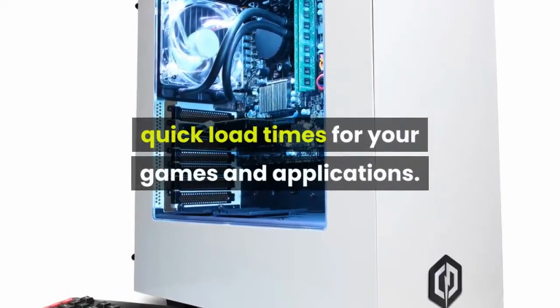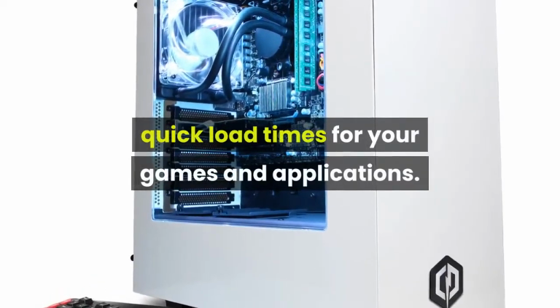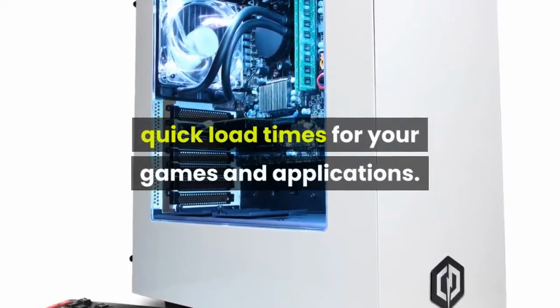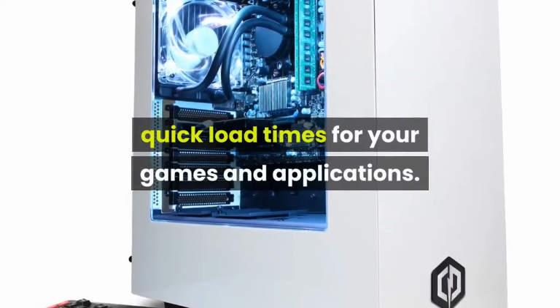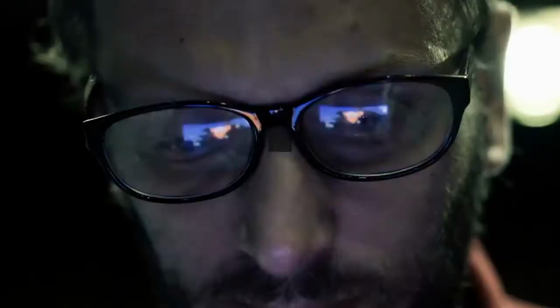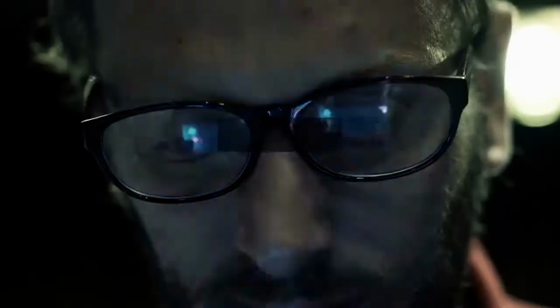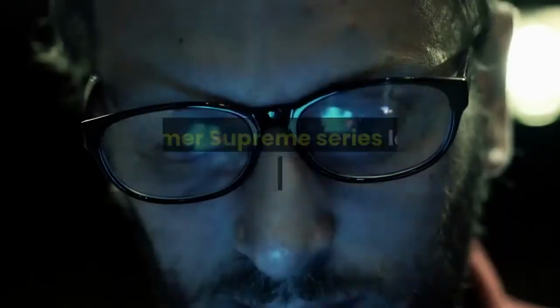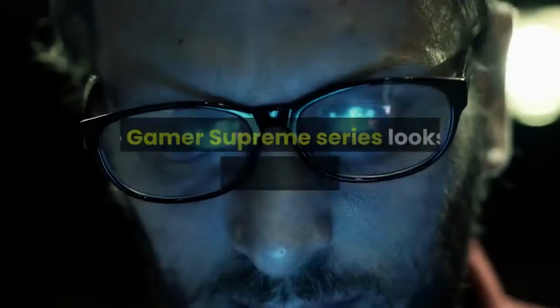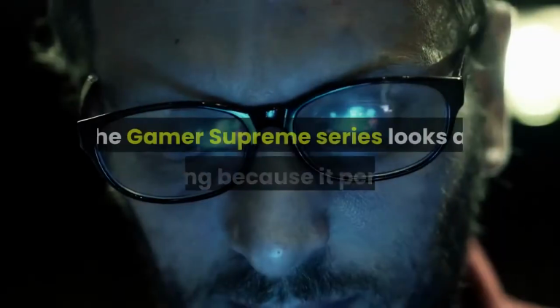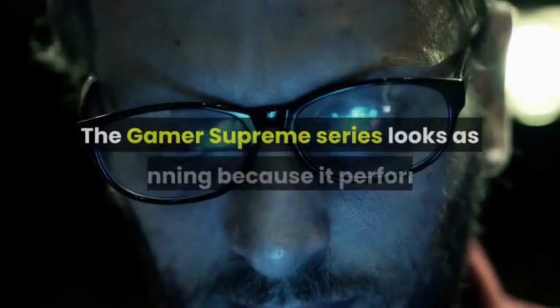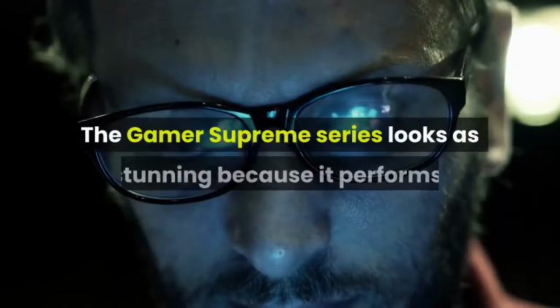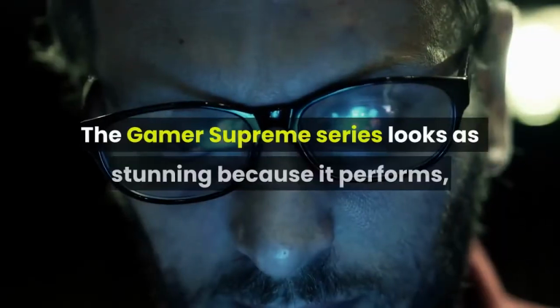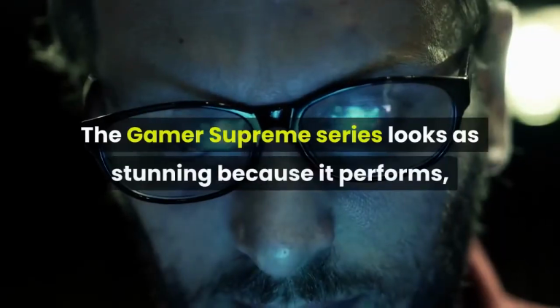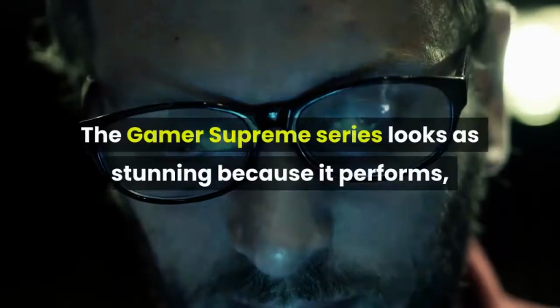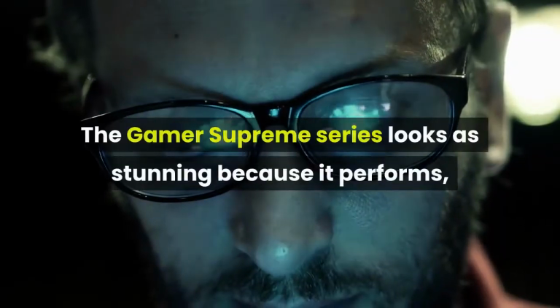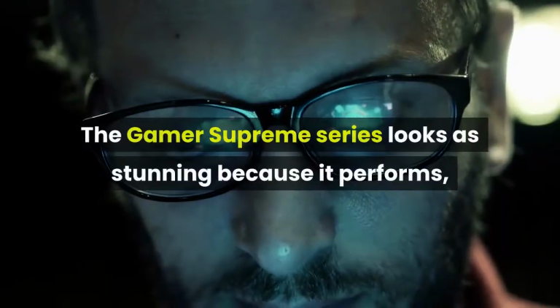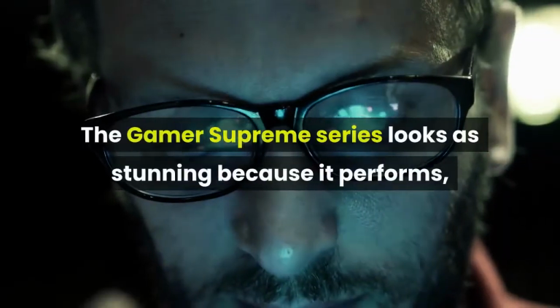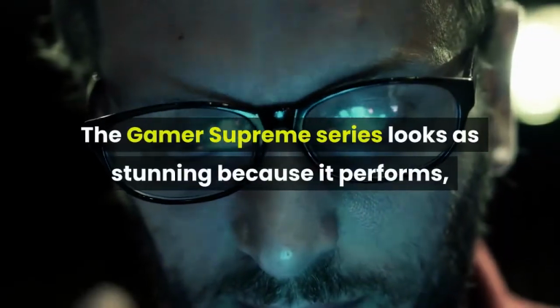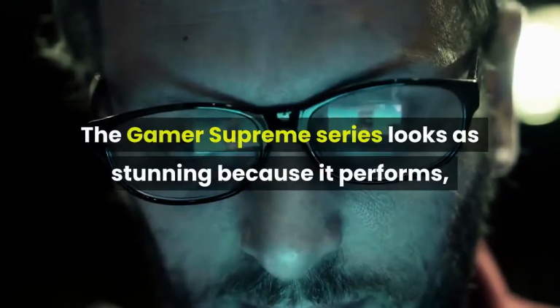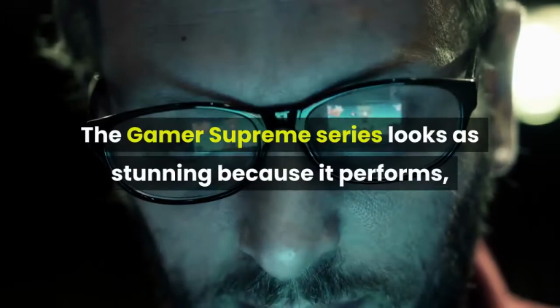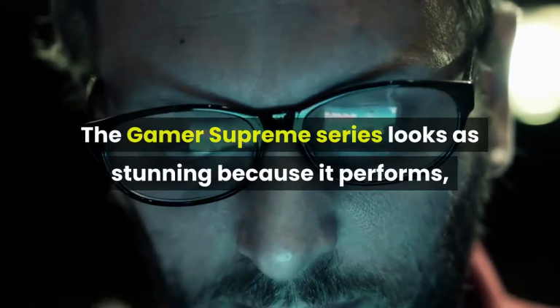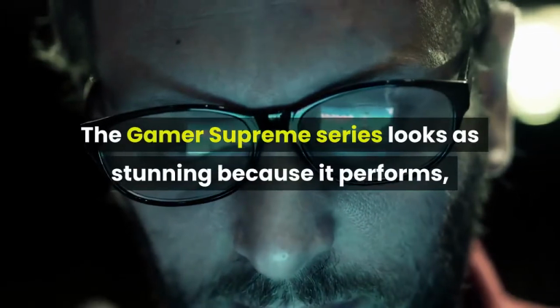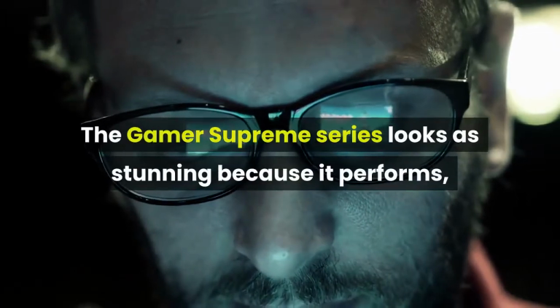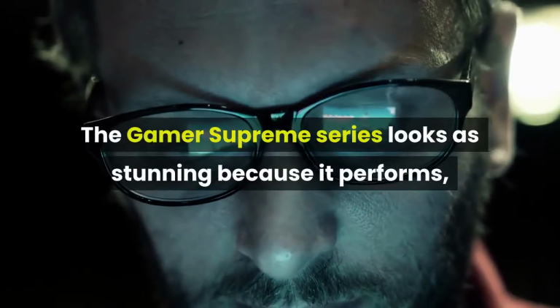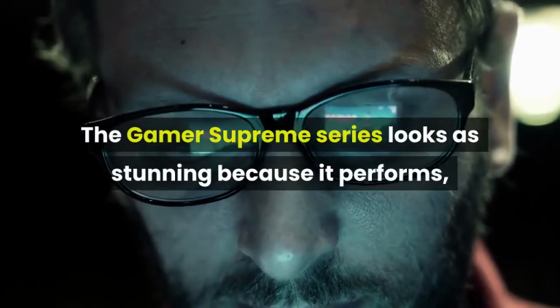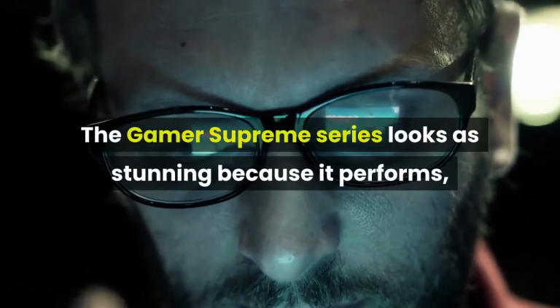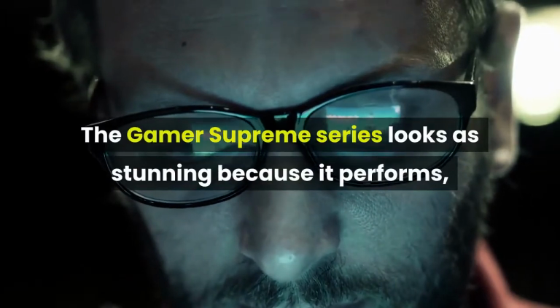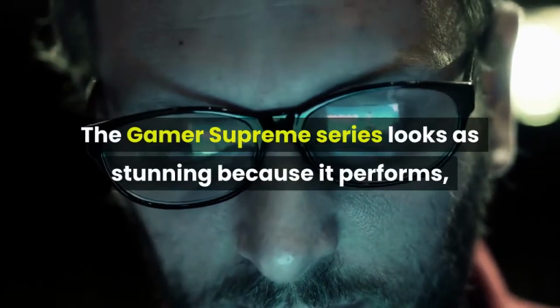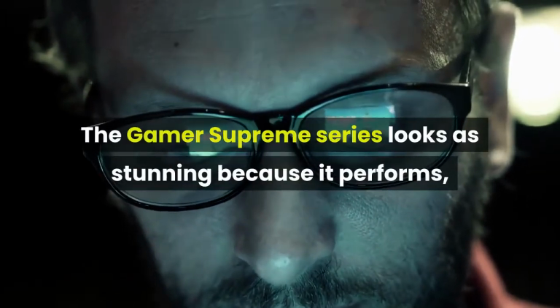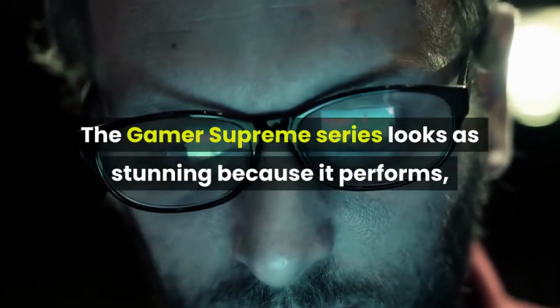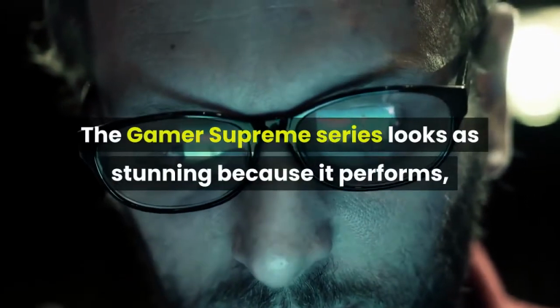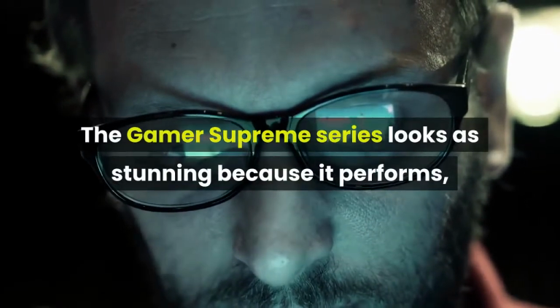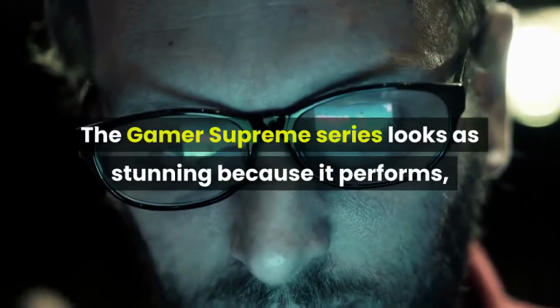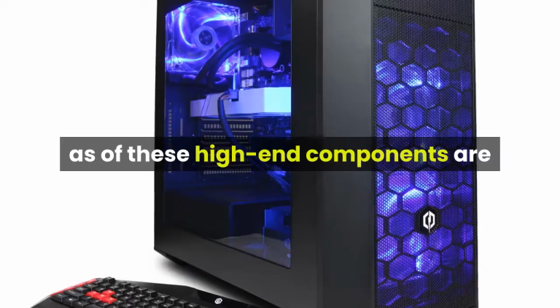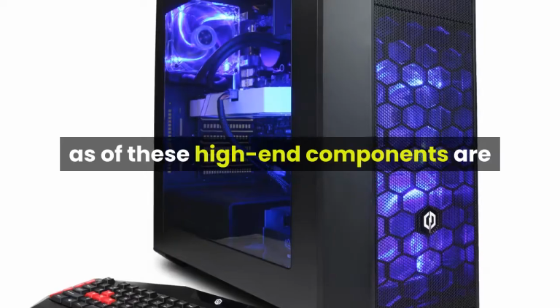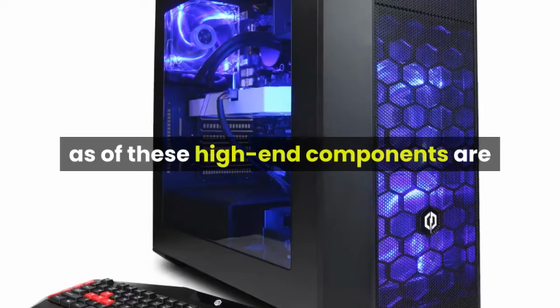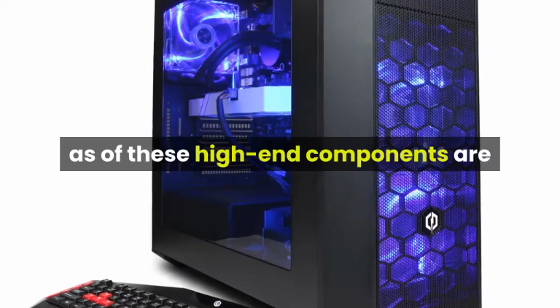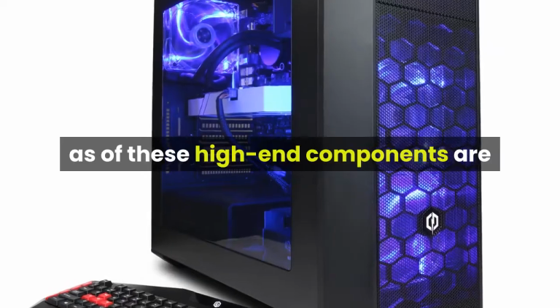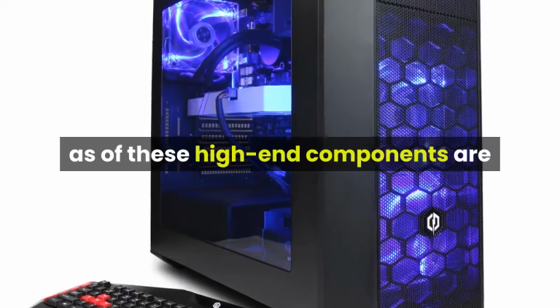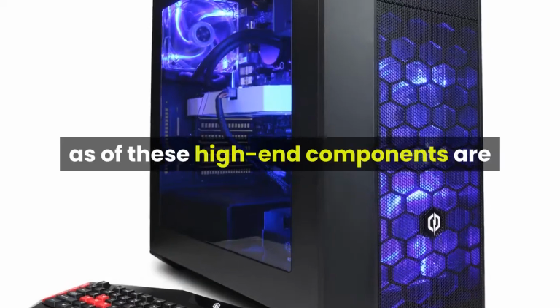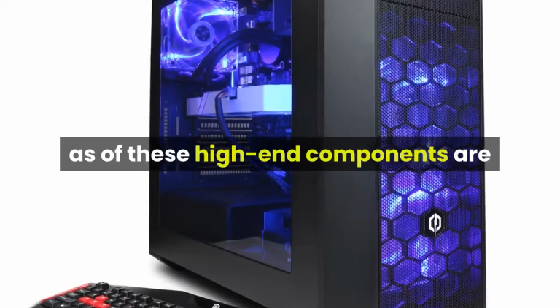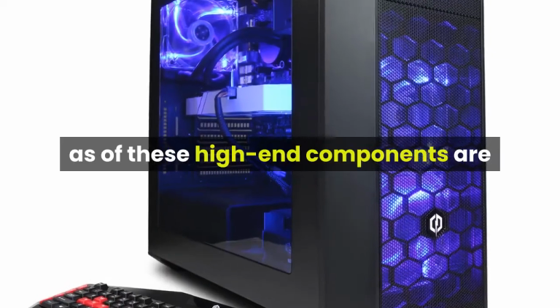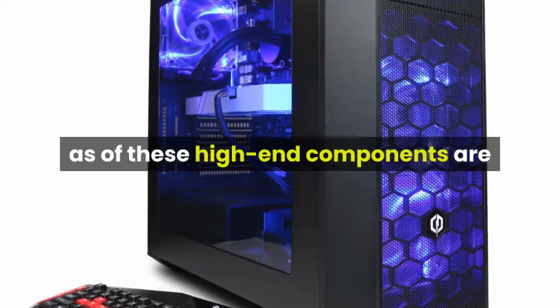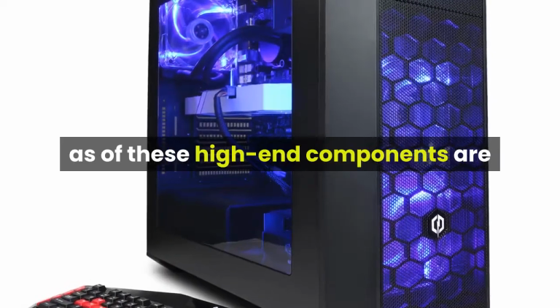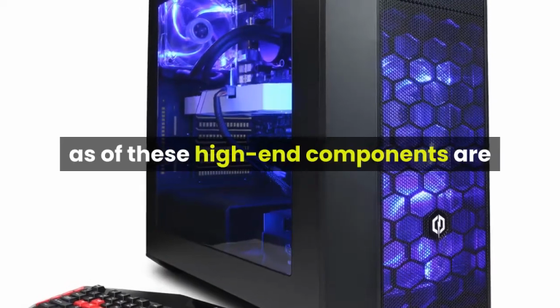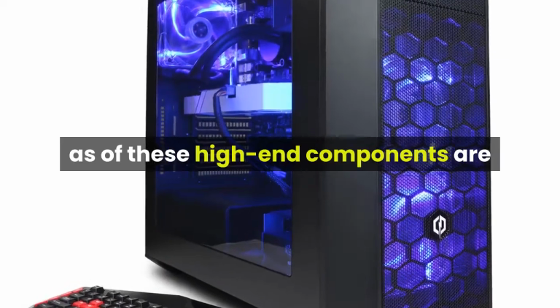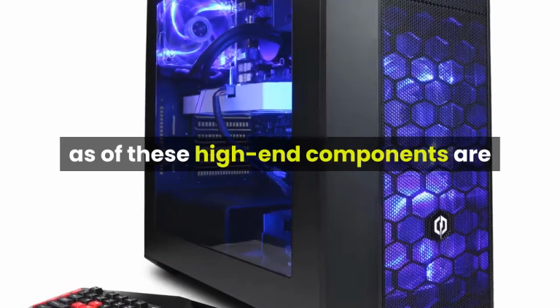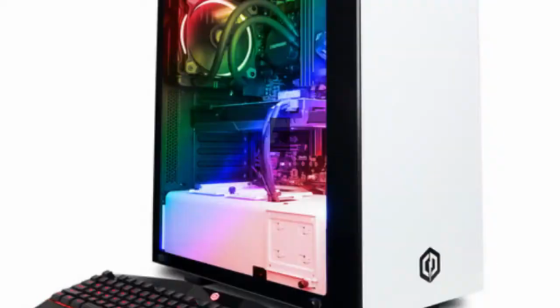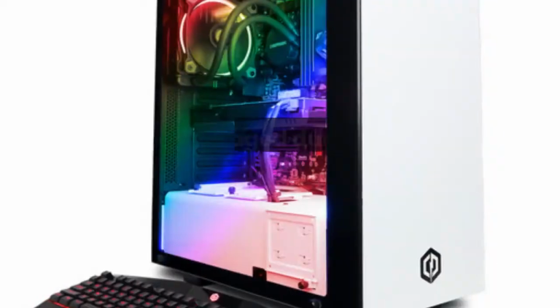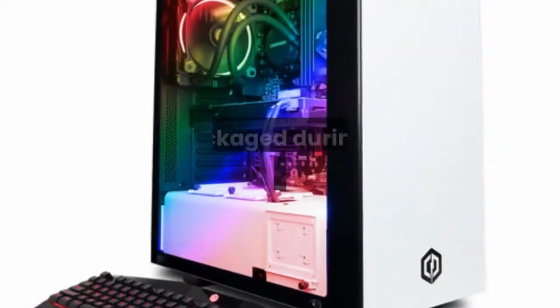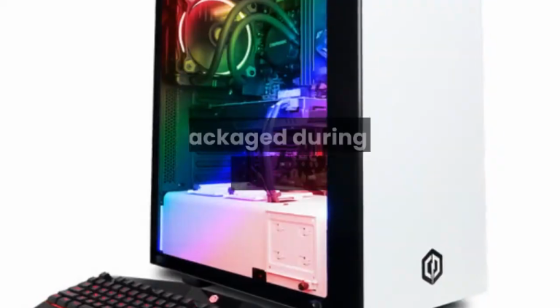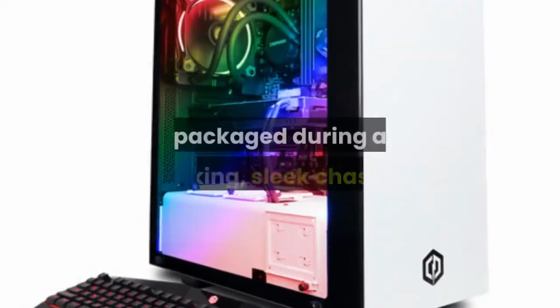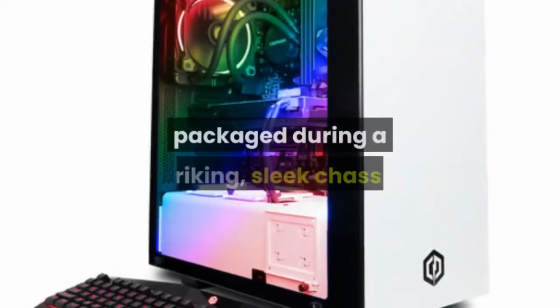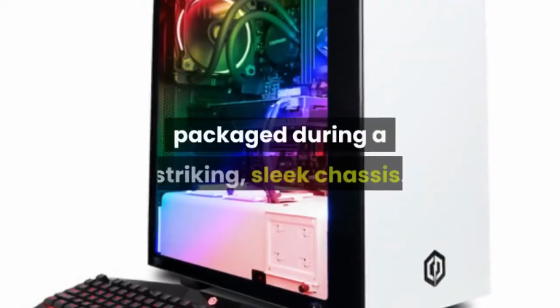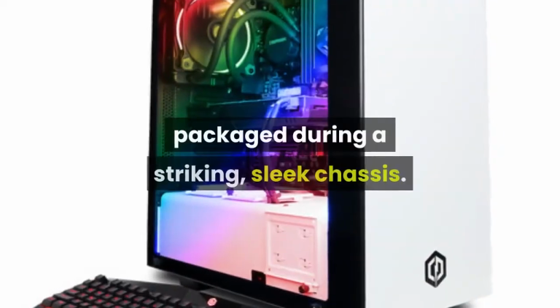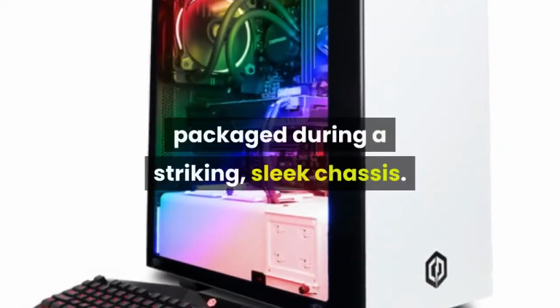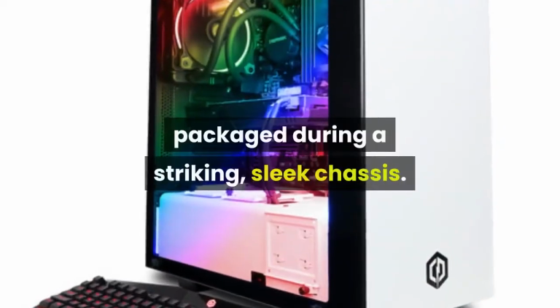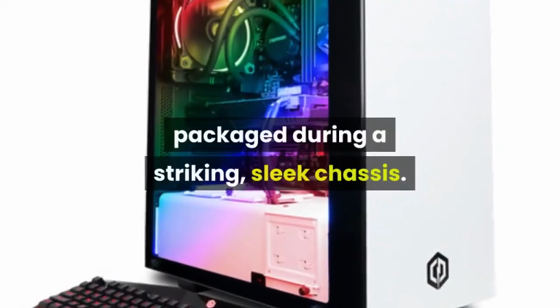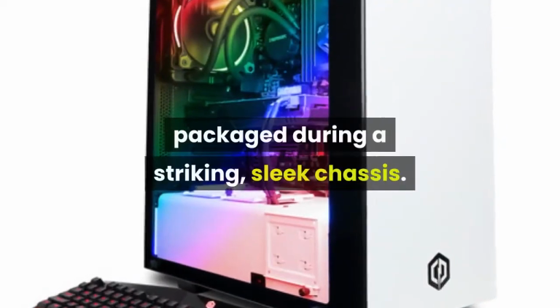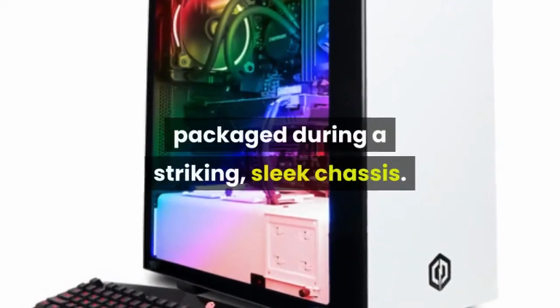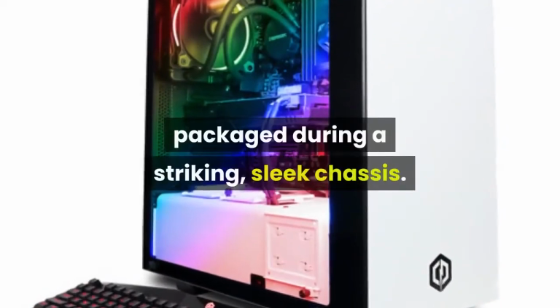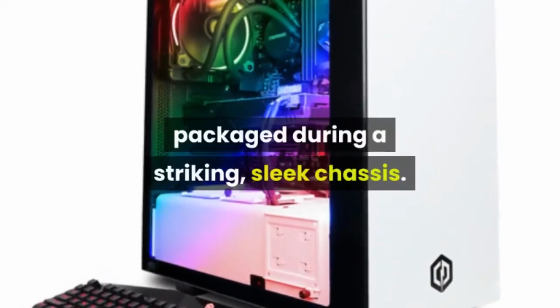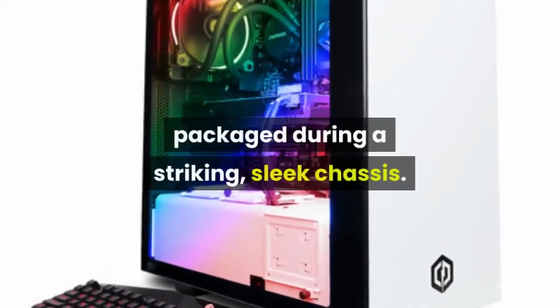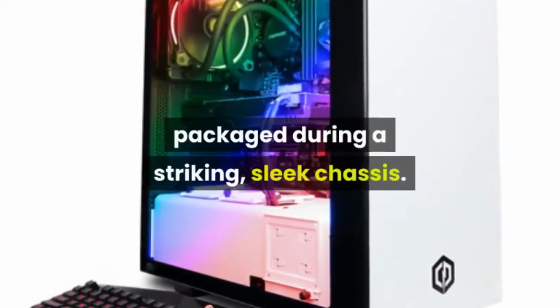The Gamer Supreme series looks as stunning as it performs, as all of these high-end components are packaged in a striking, sleek chassis.